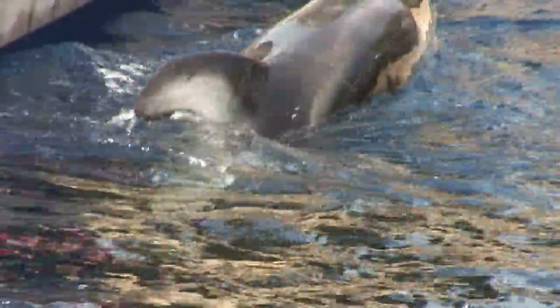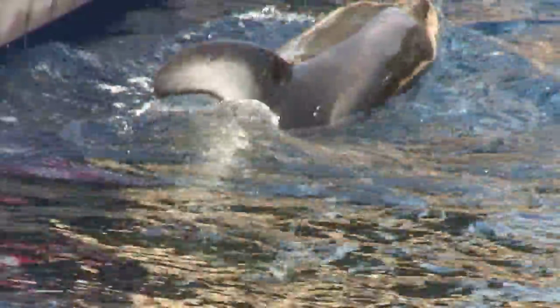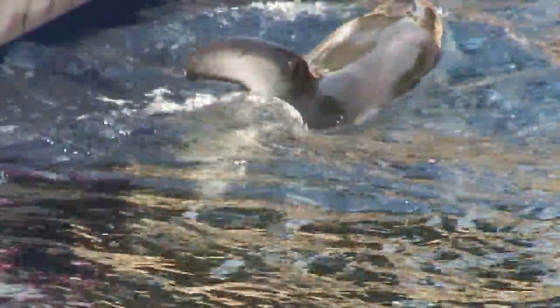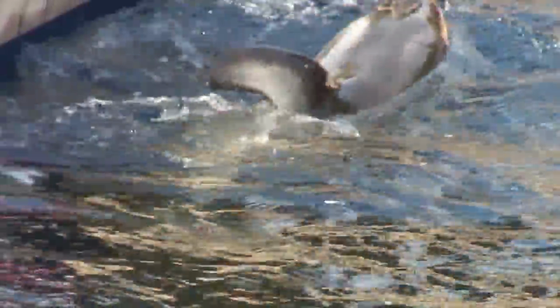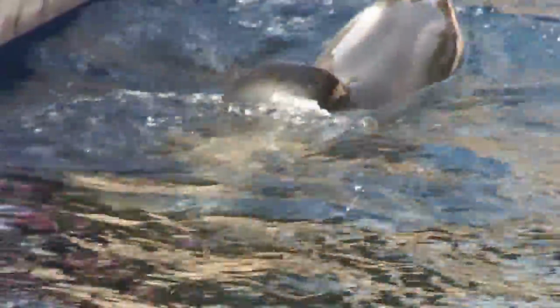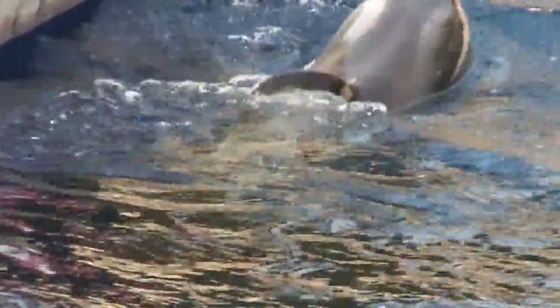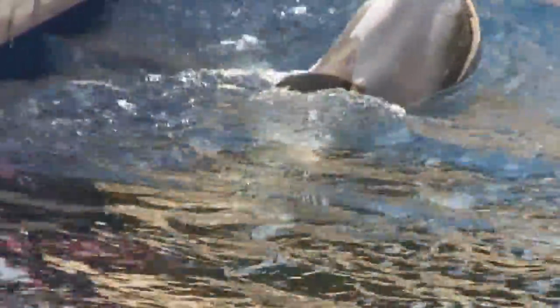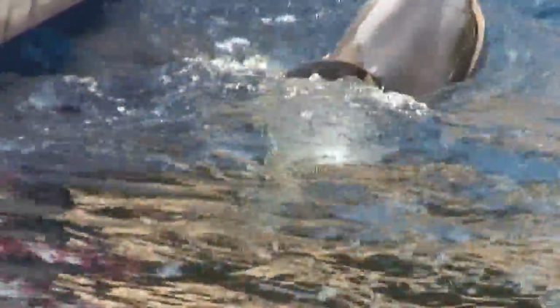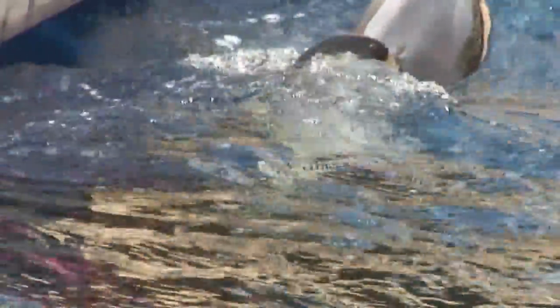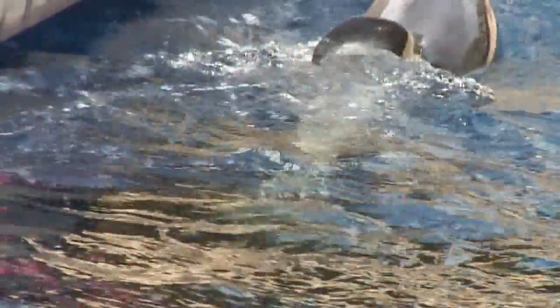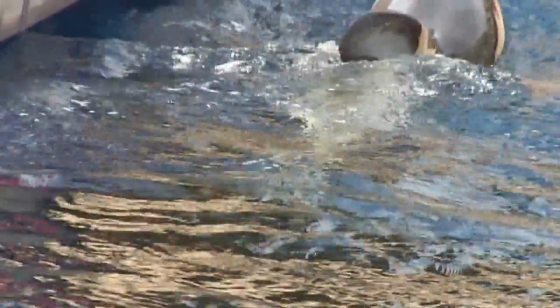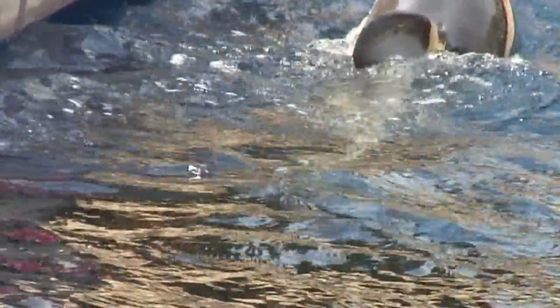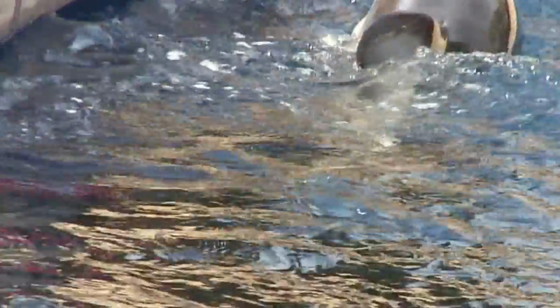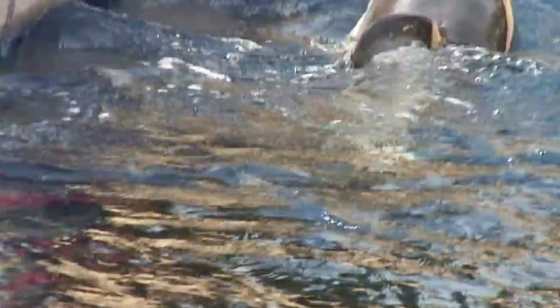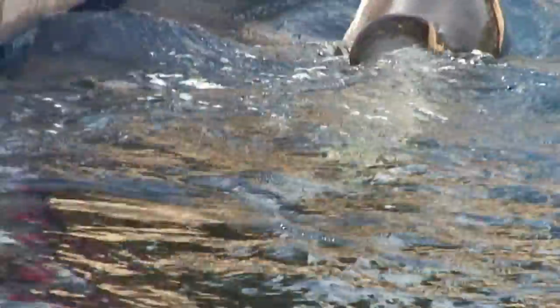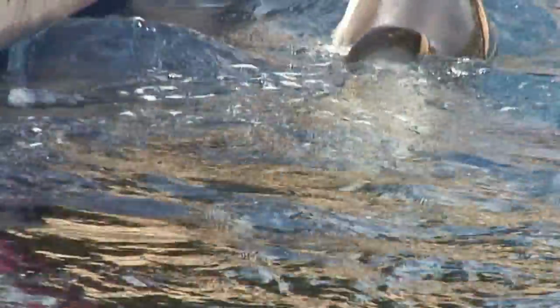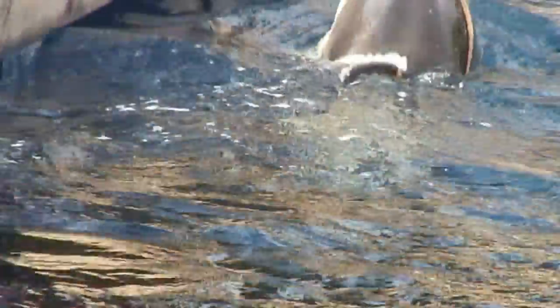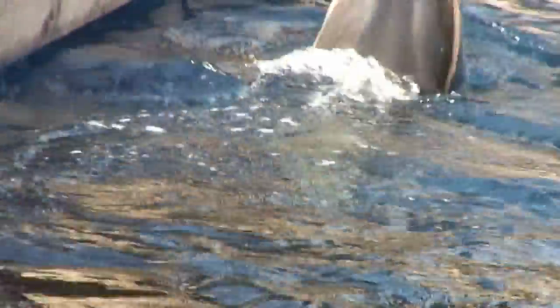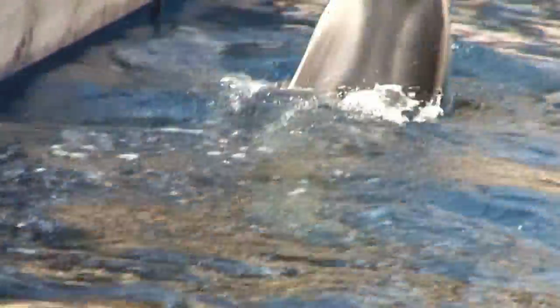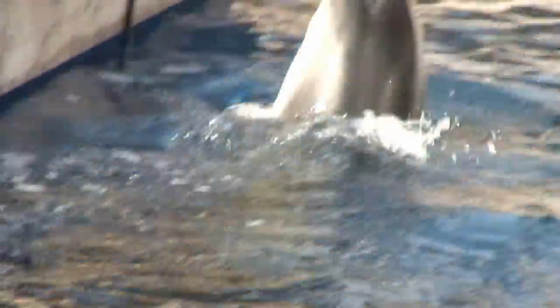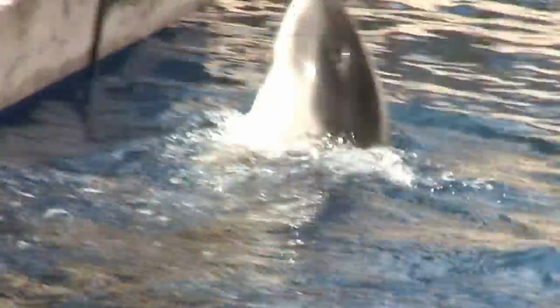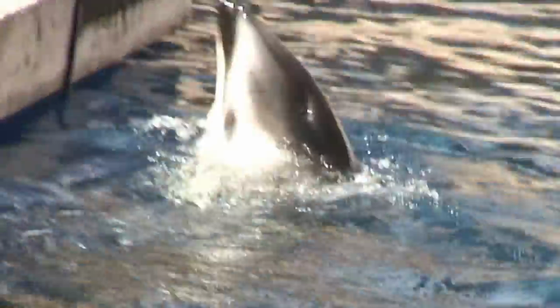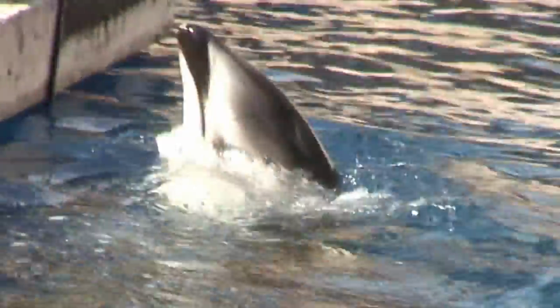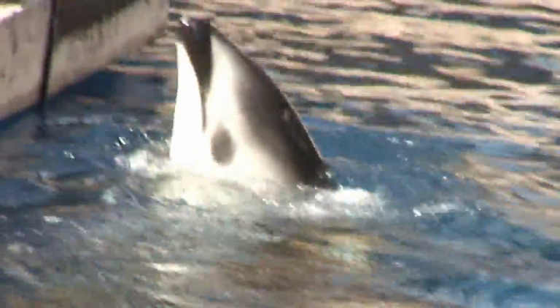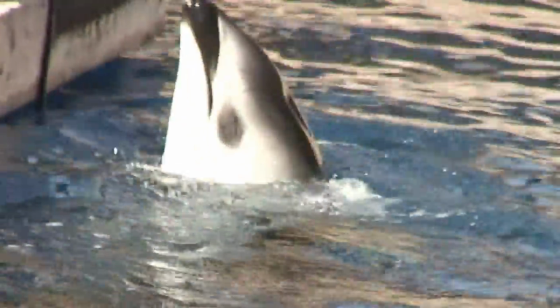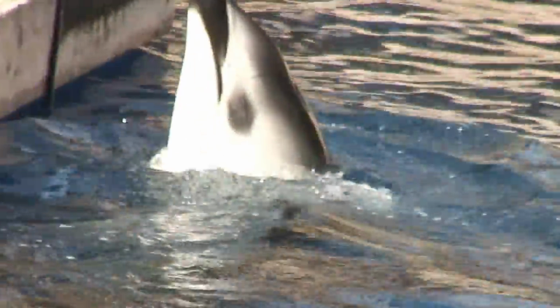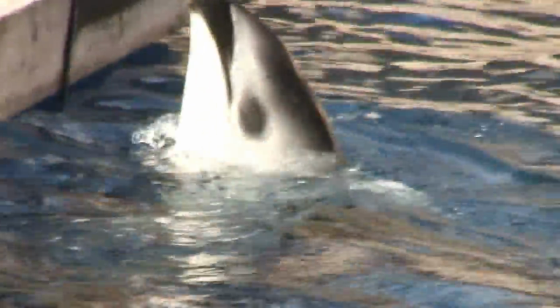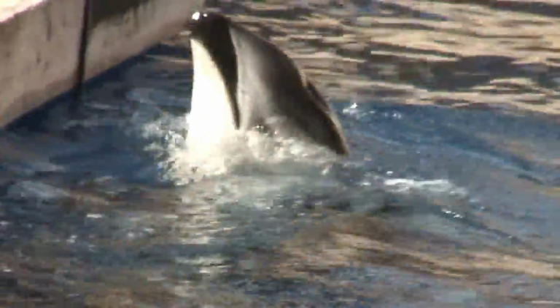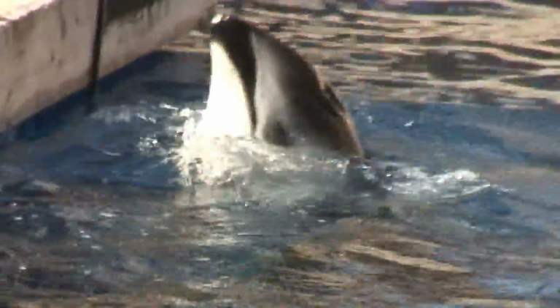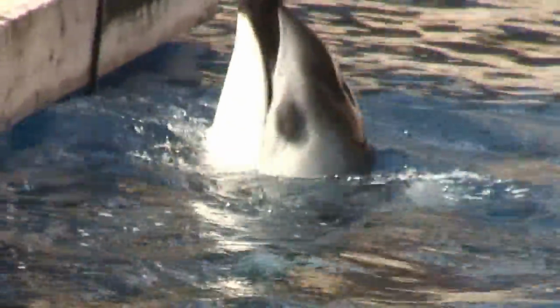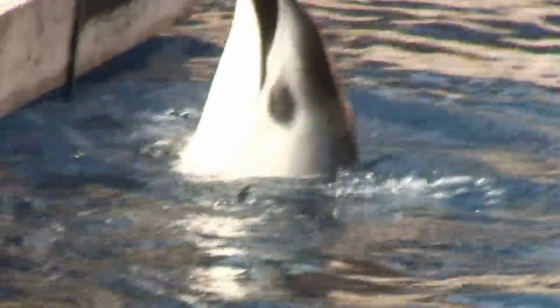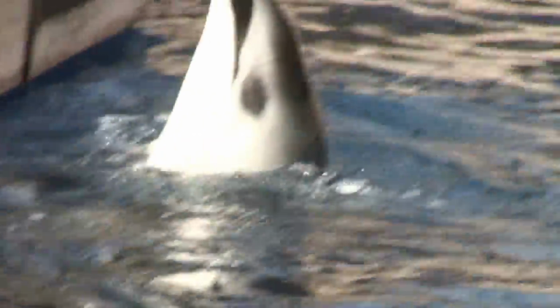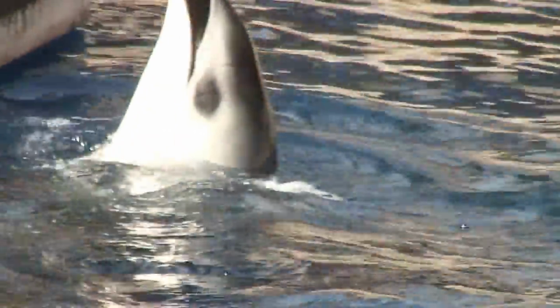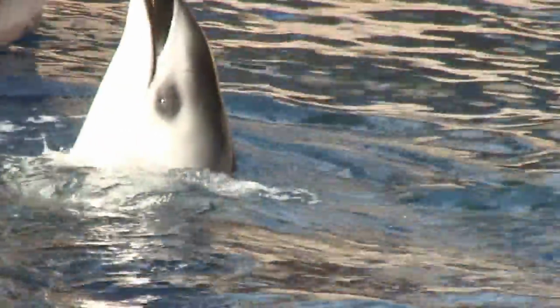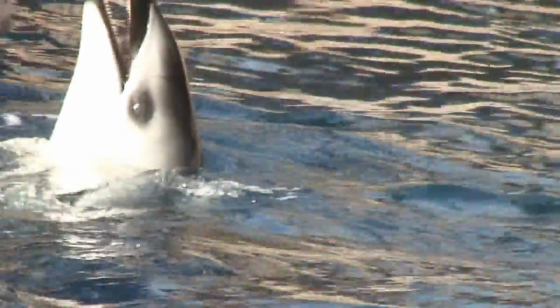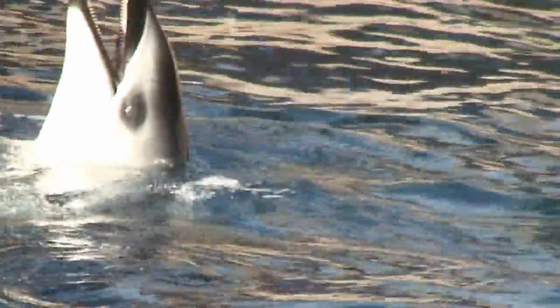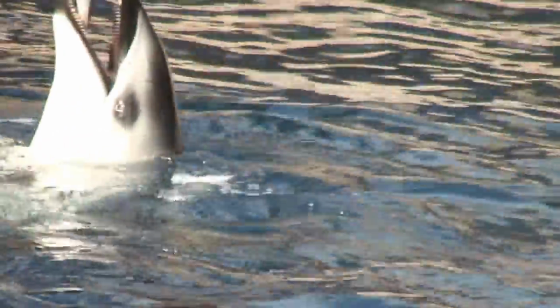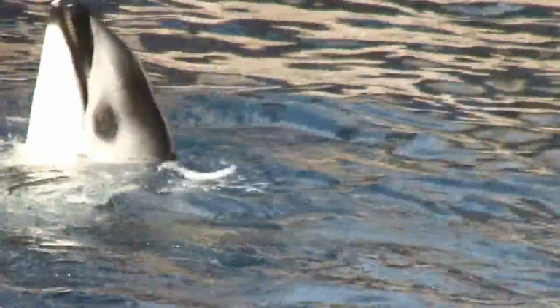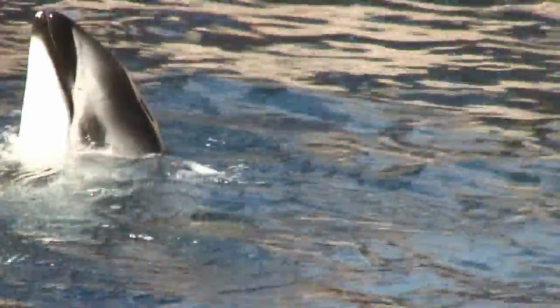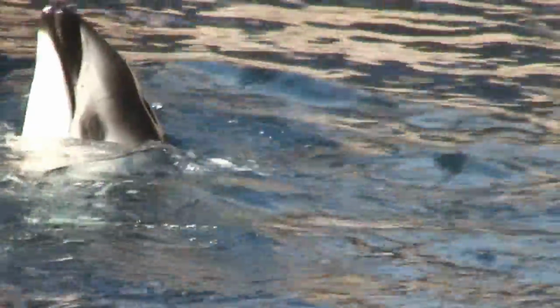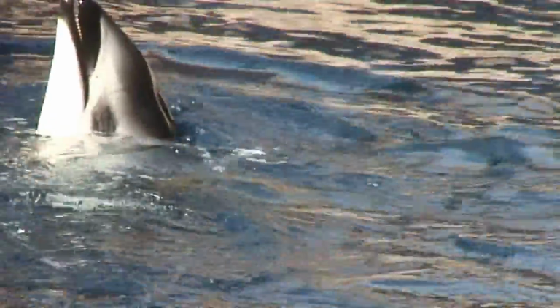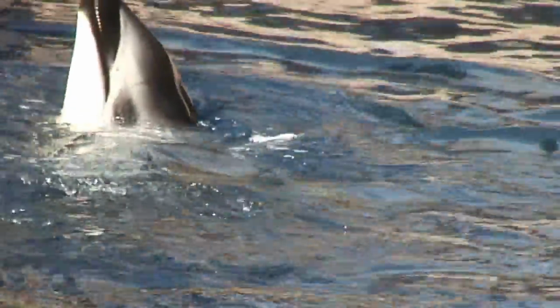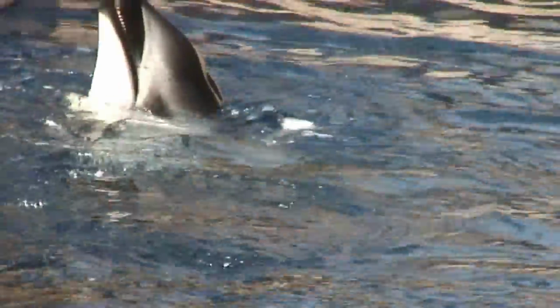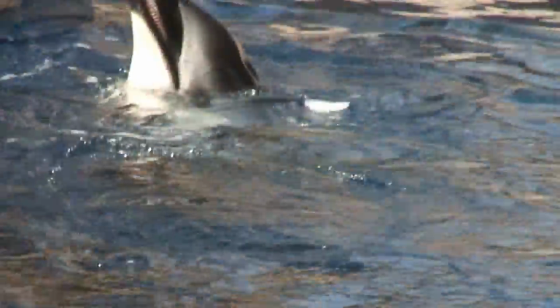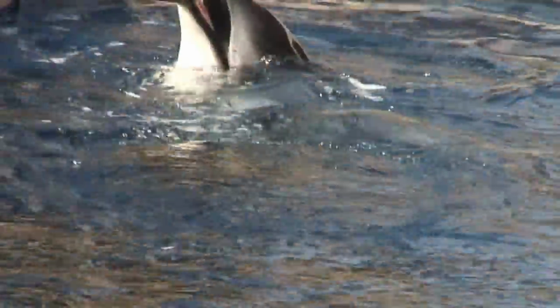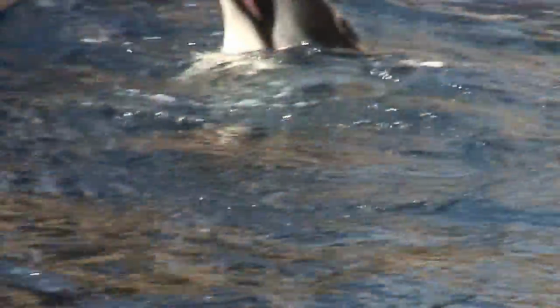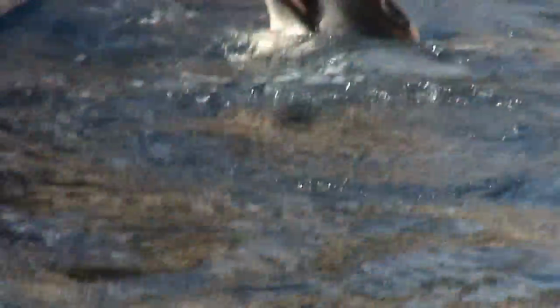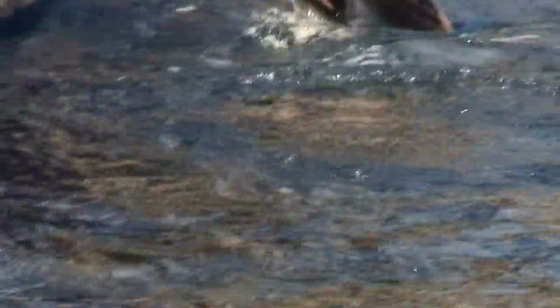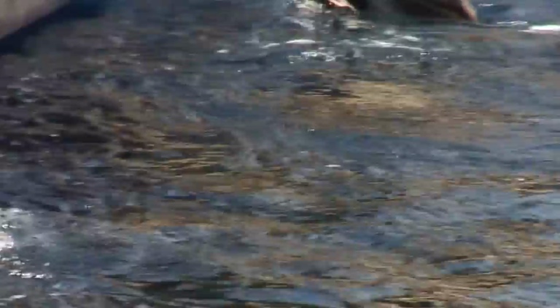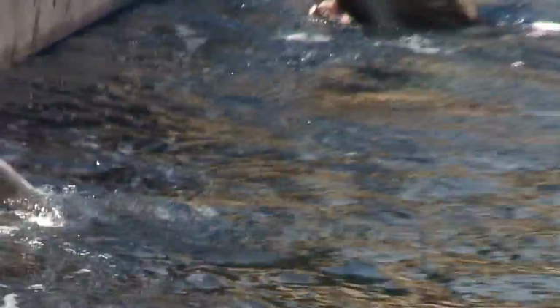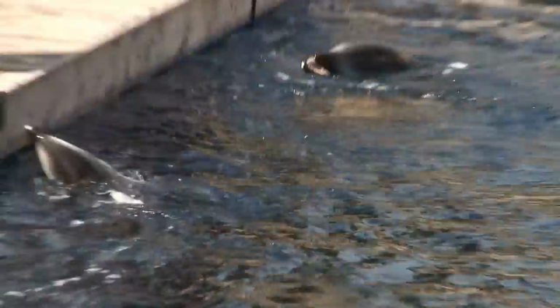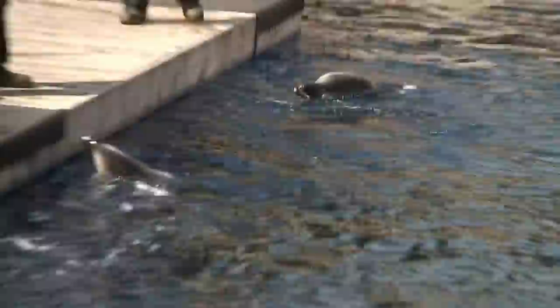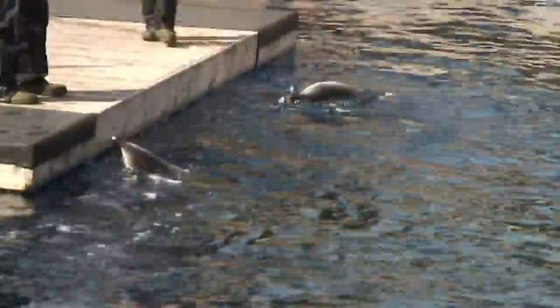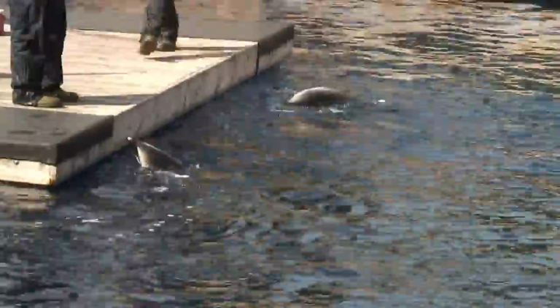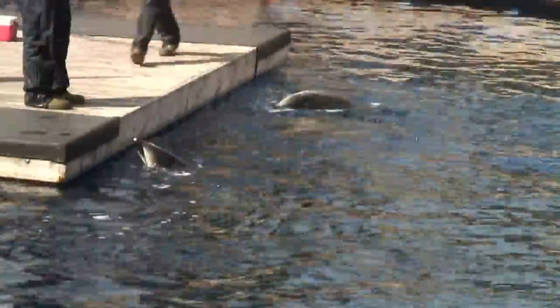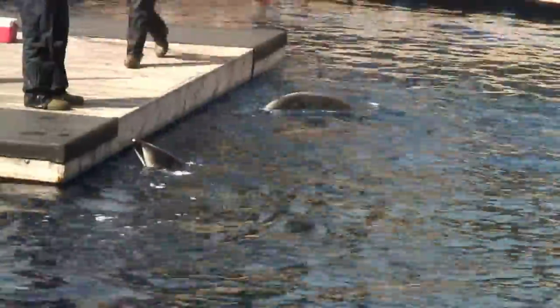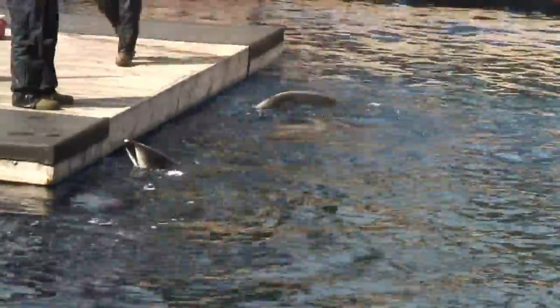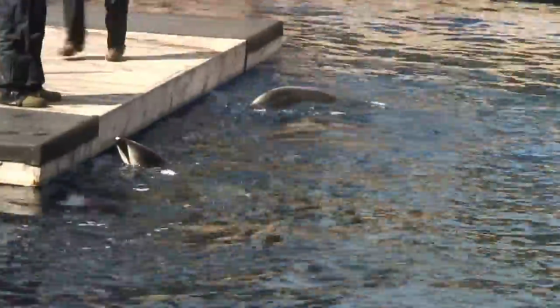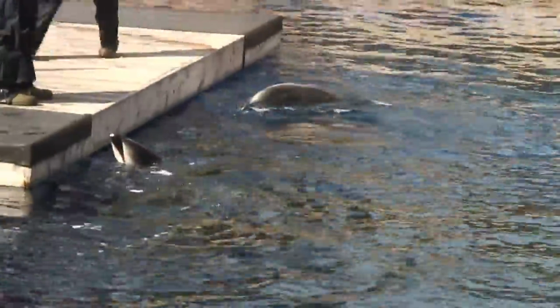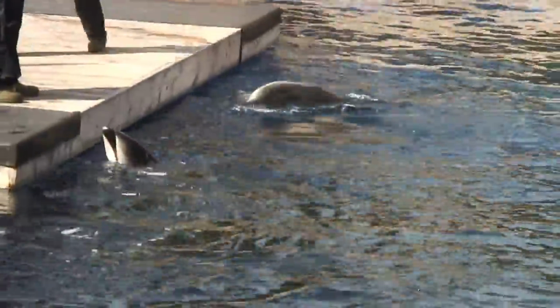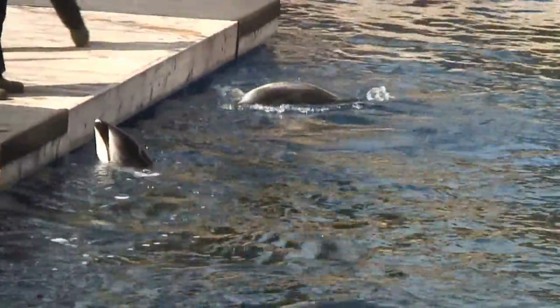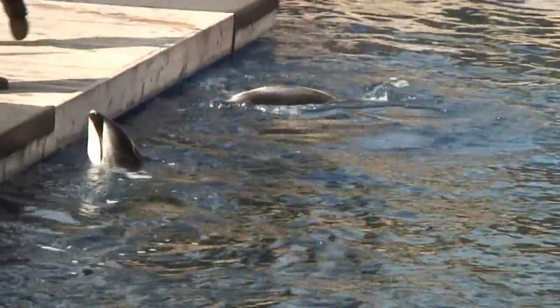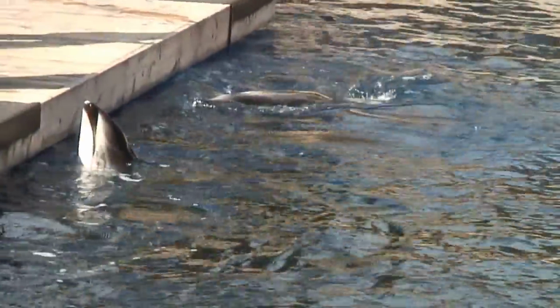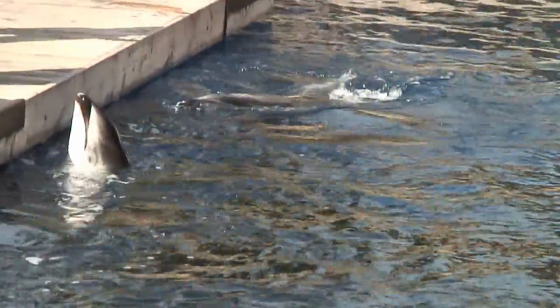They are torpedo-shaped. They don't have any extra body parts to slow them down, and their skin is like a rubber boot so that water flows over it very easily.